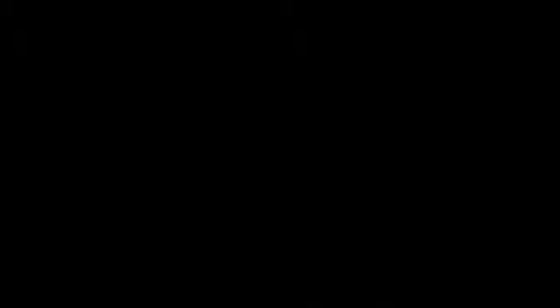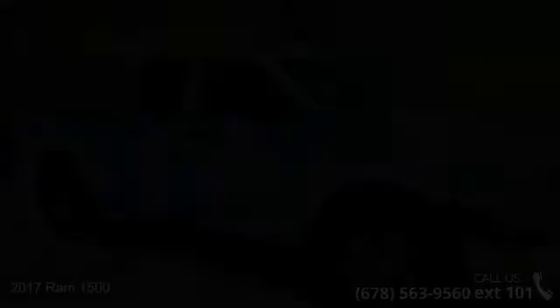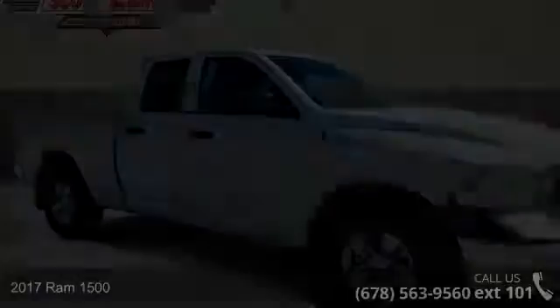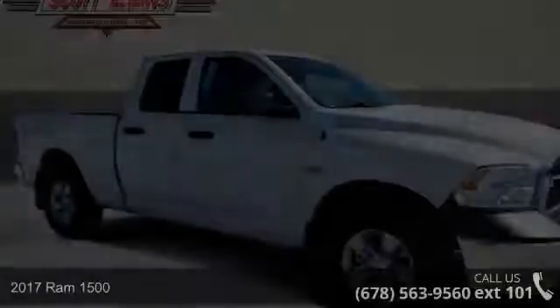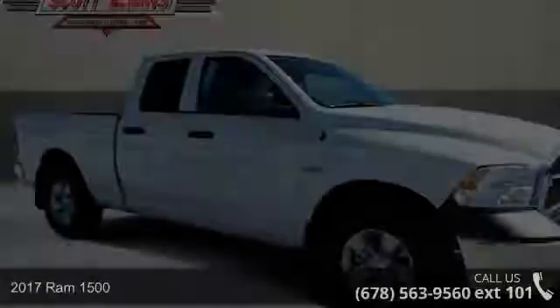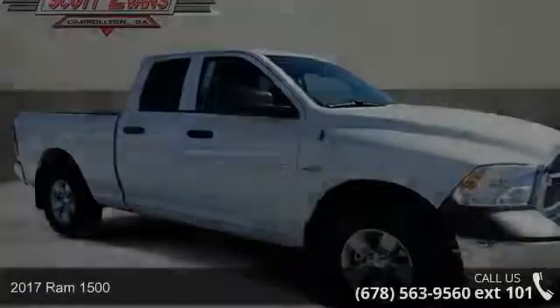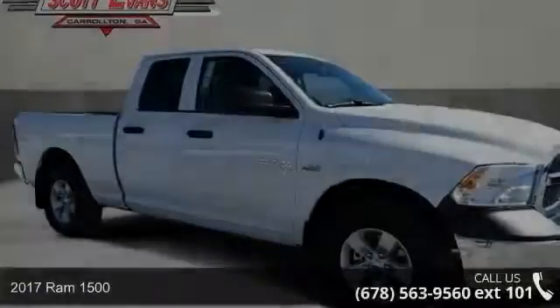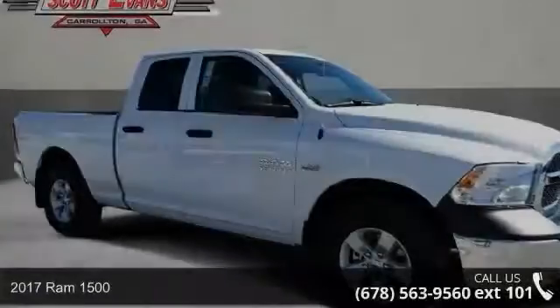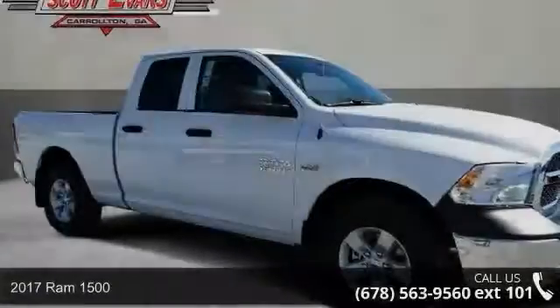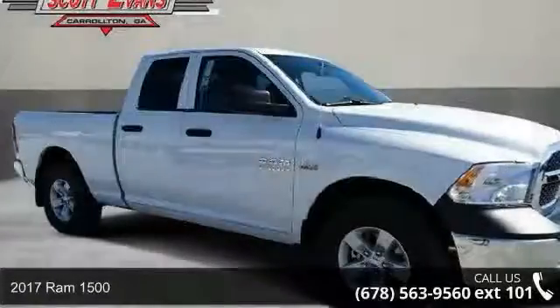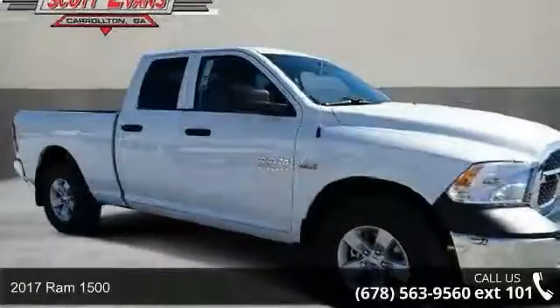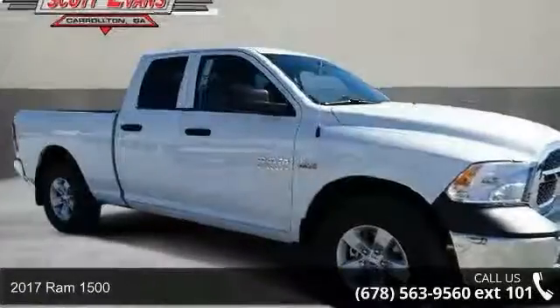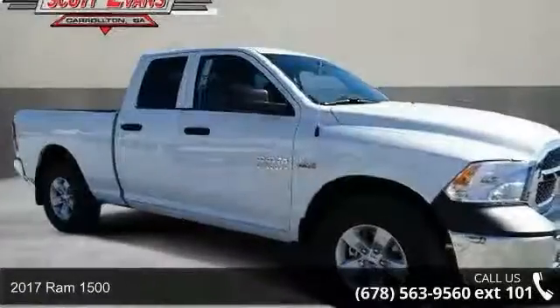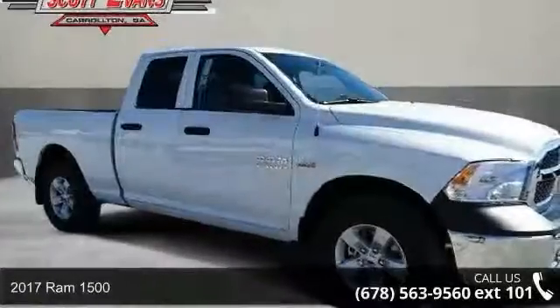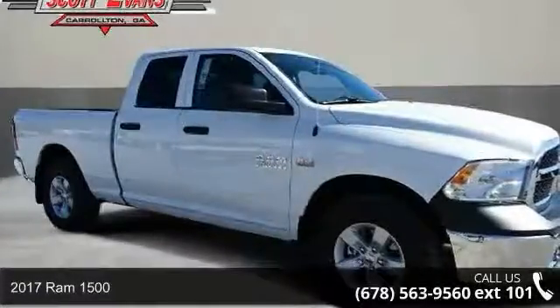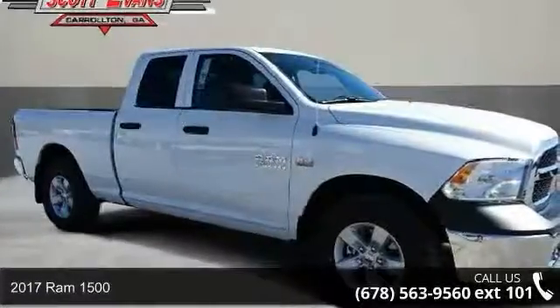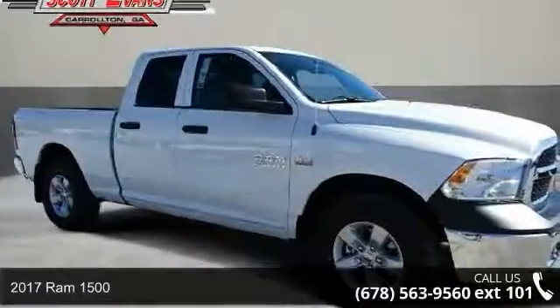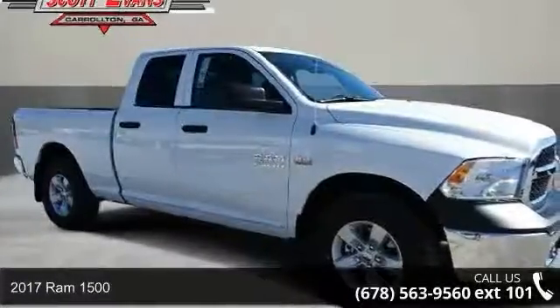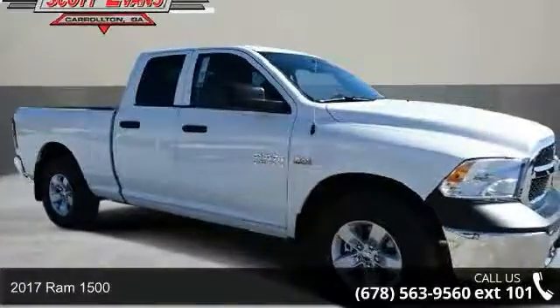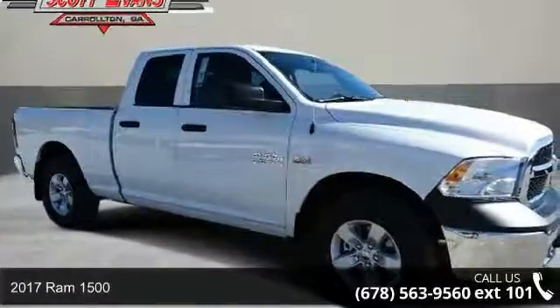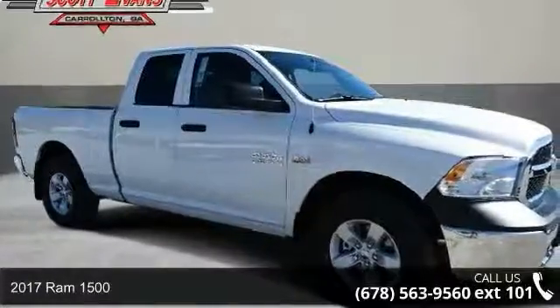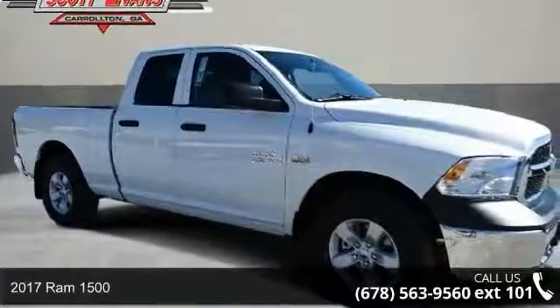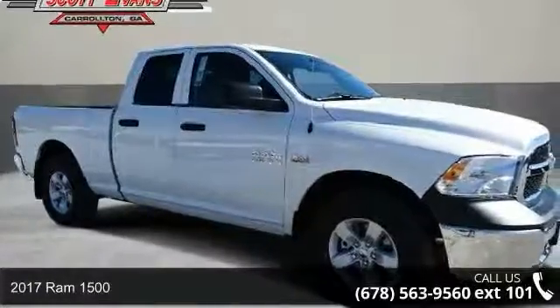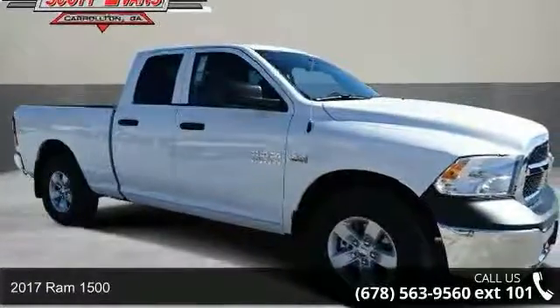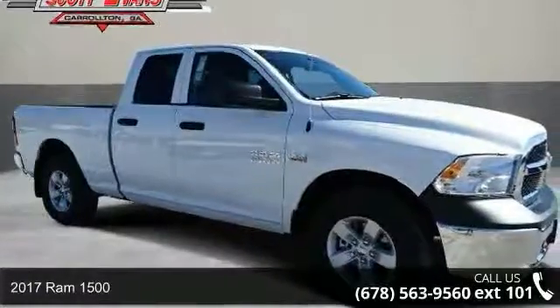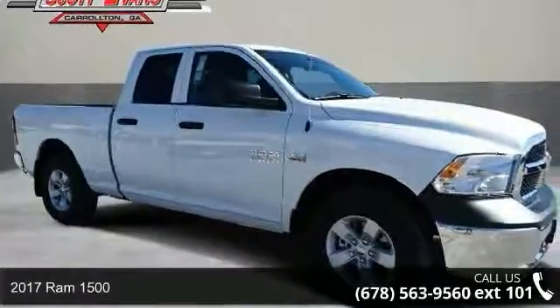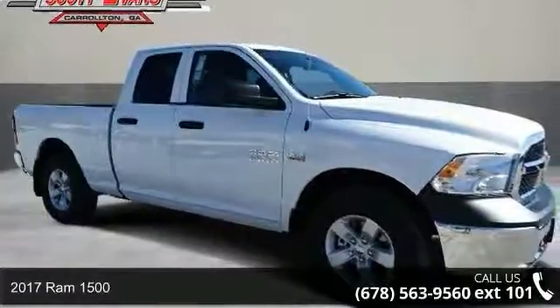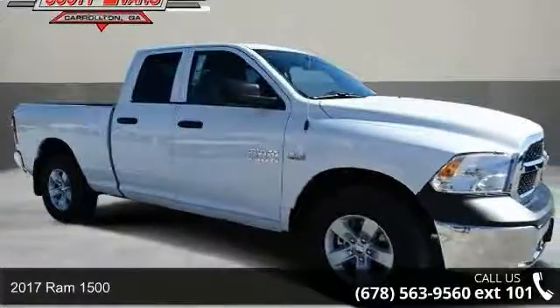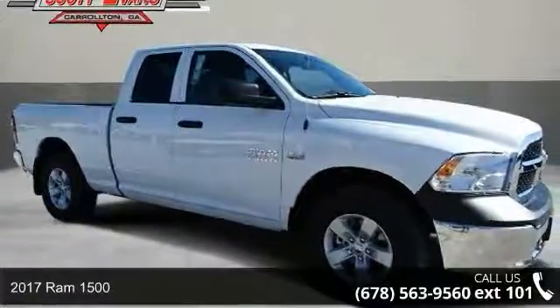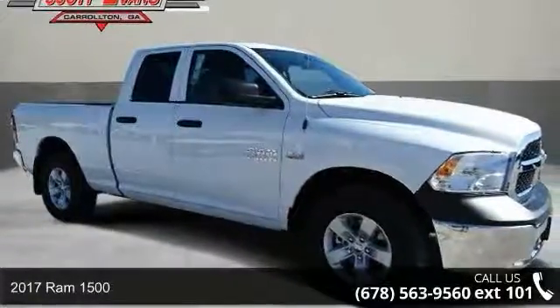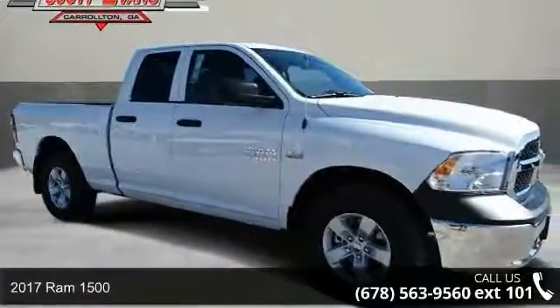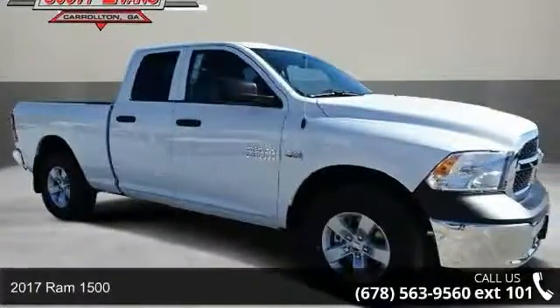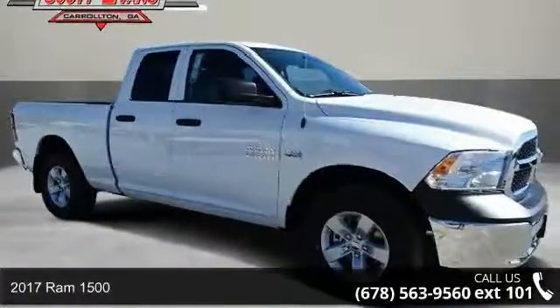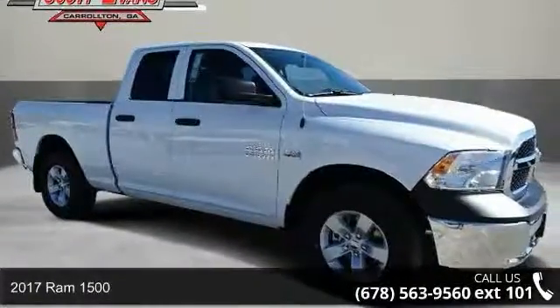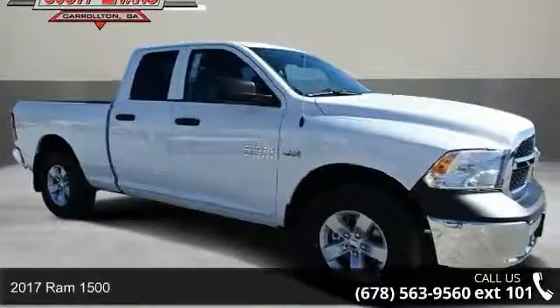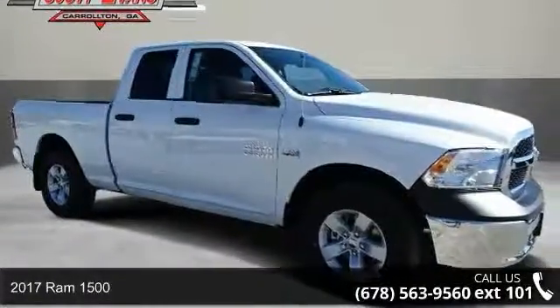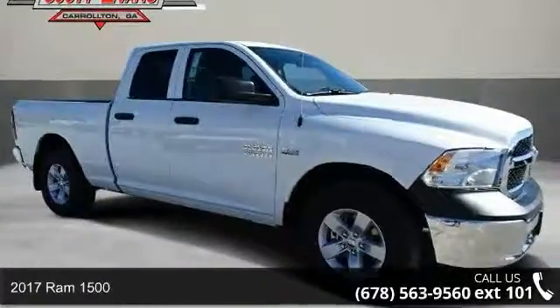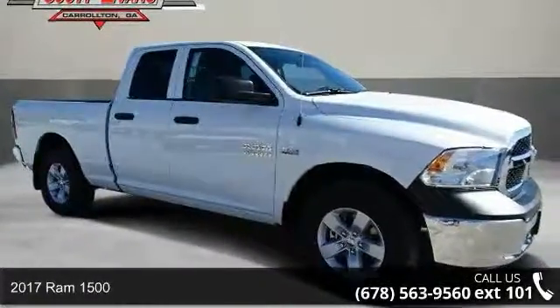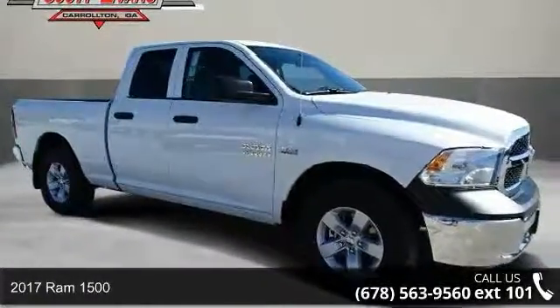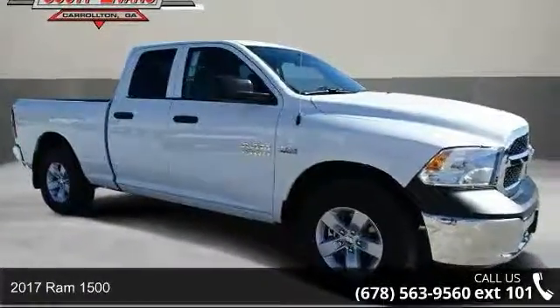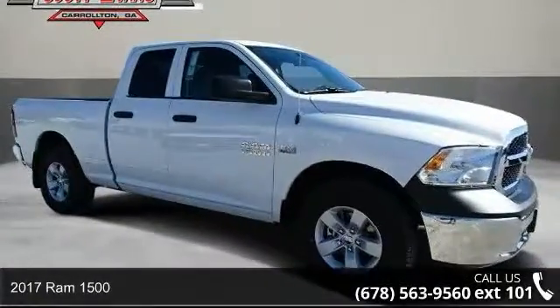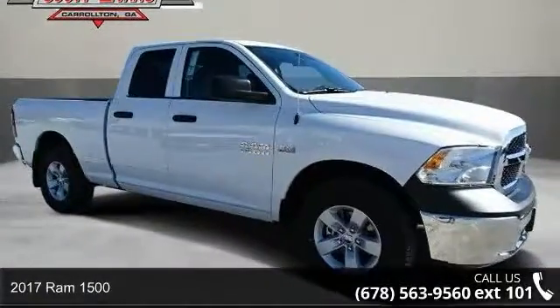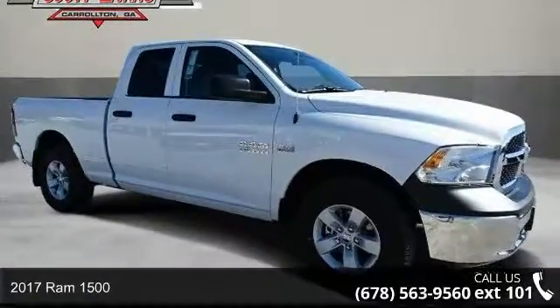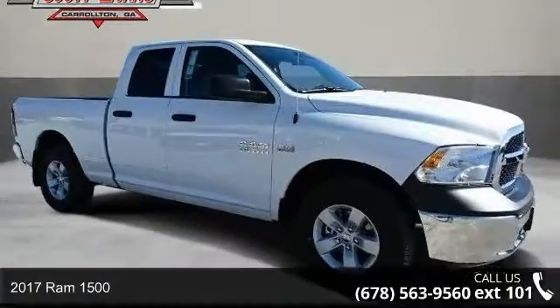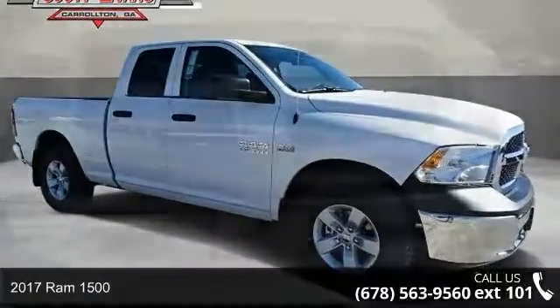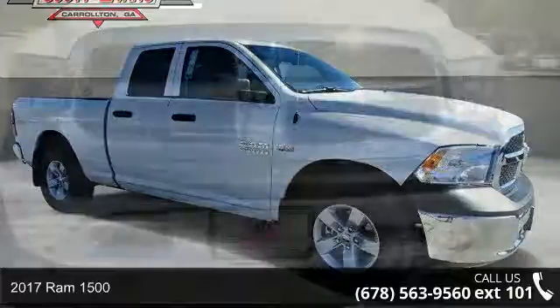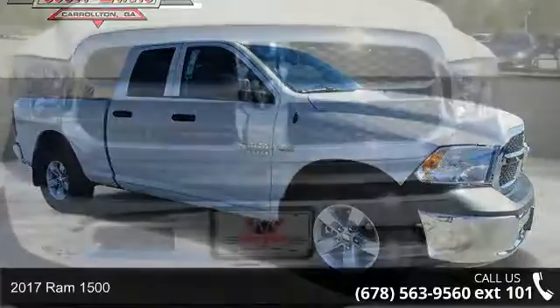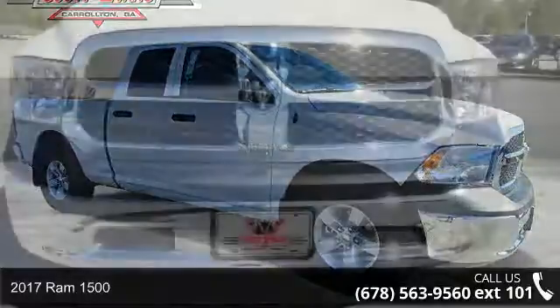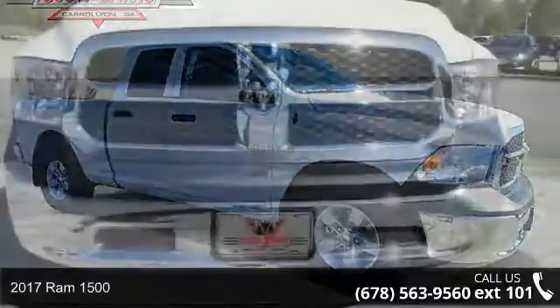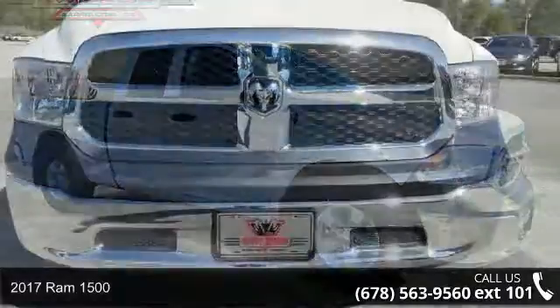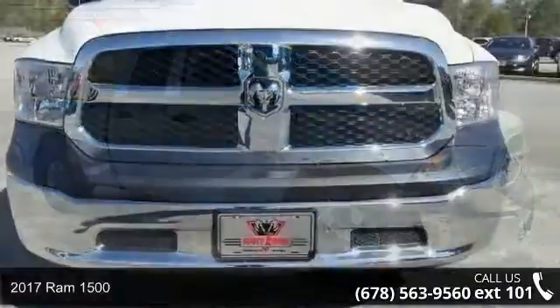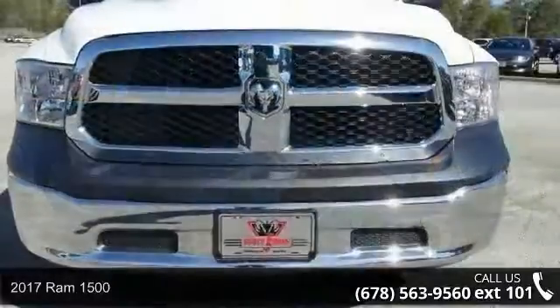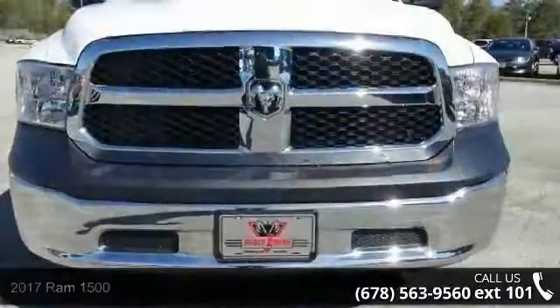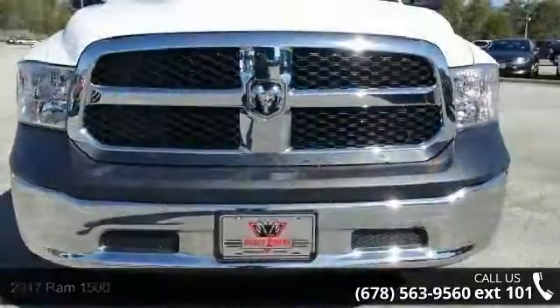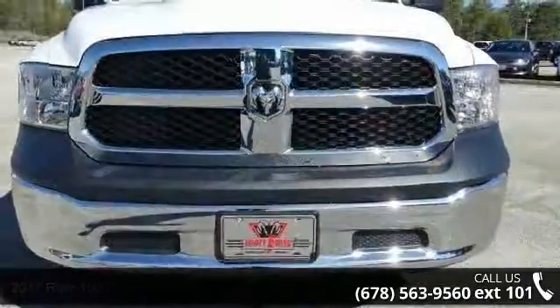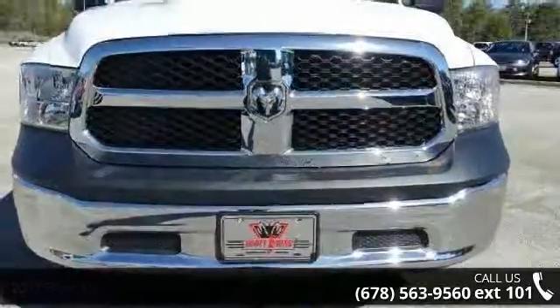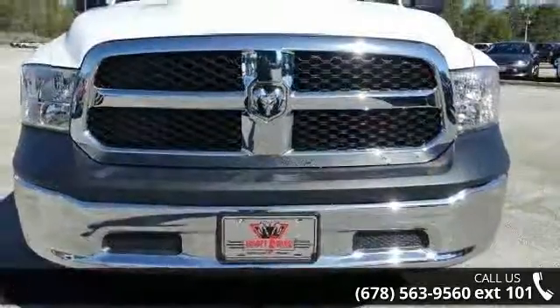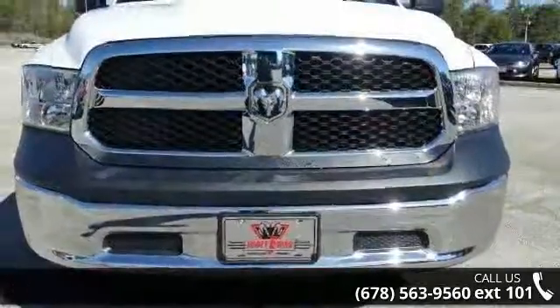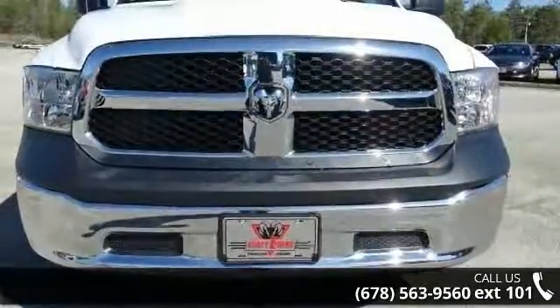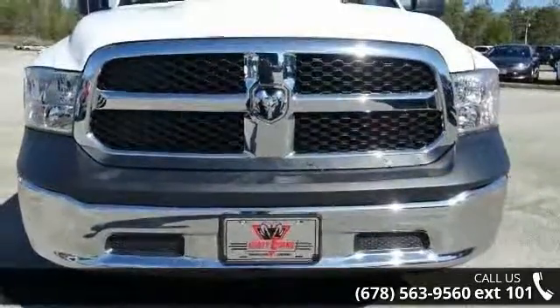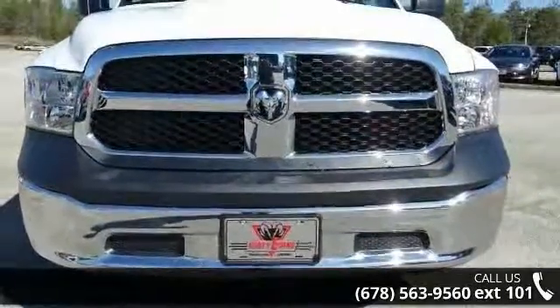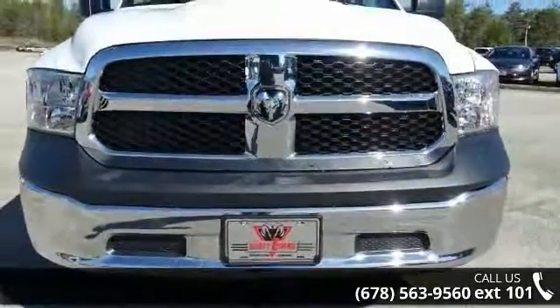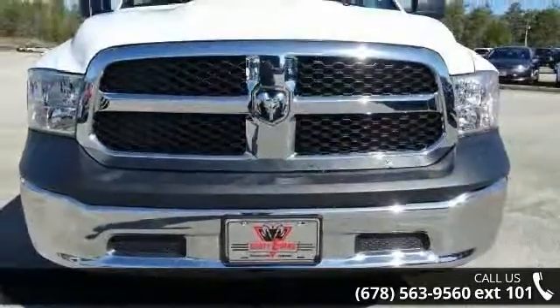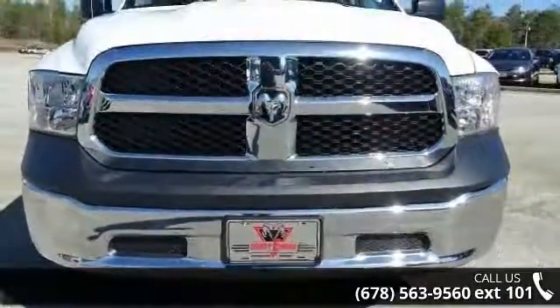Check out this 2017 REM 1500. If you are looking for an automobile with great features, look no further.